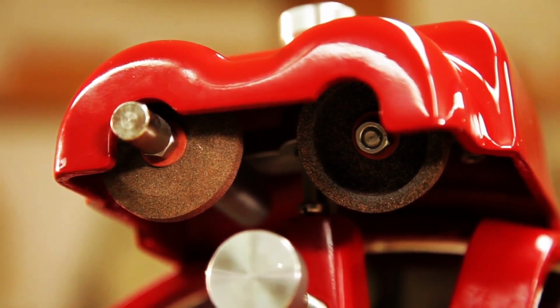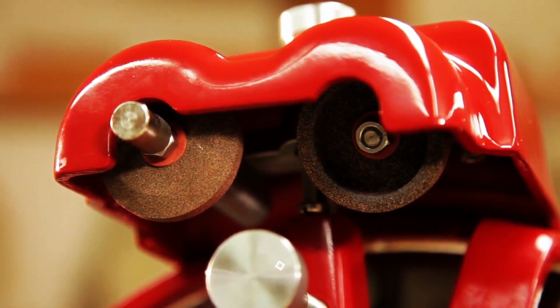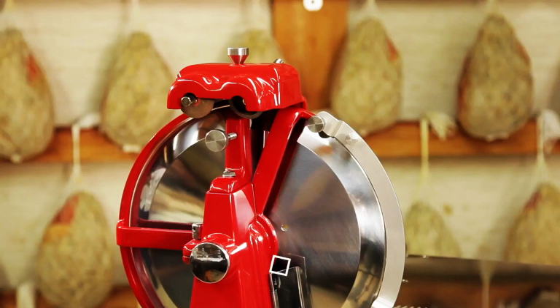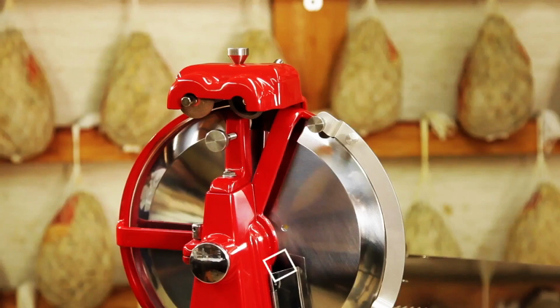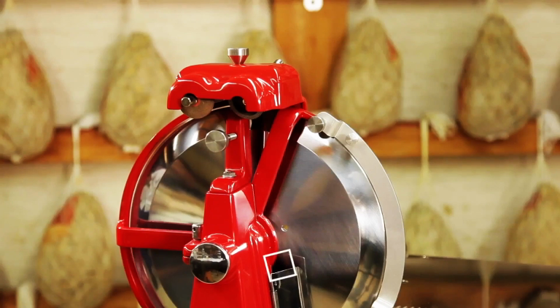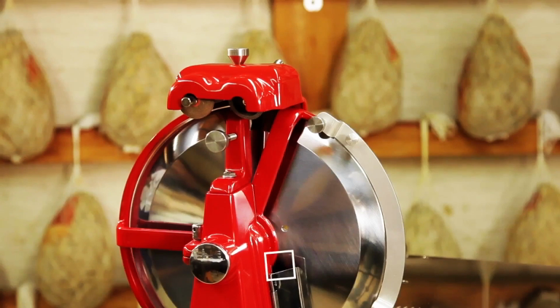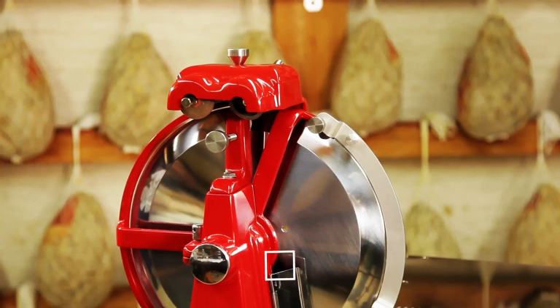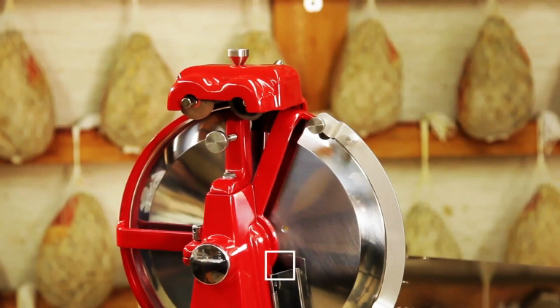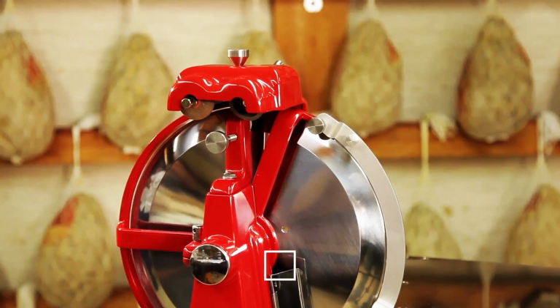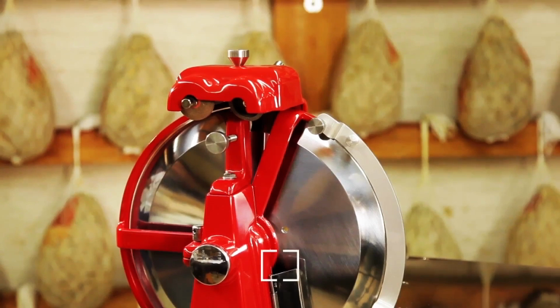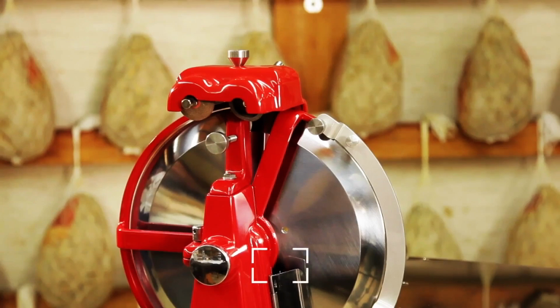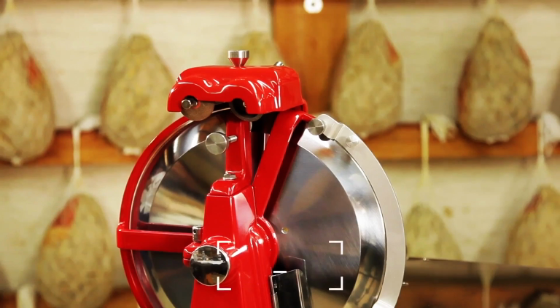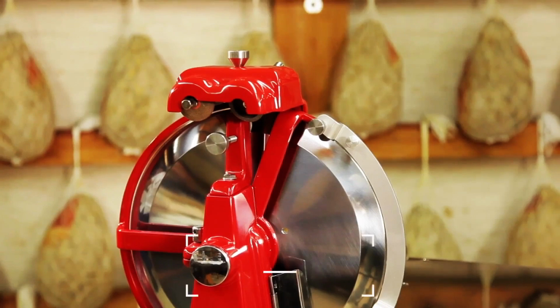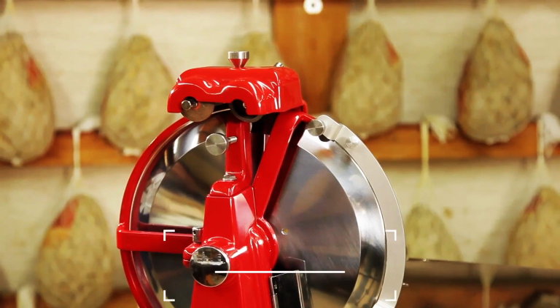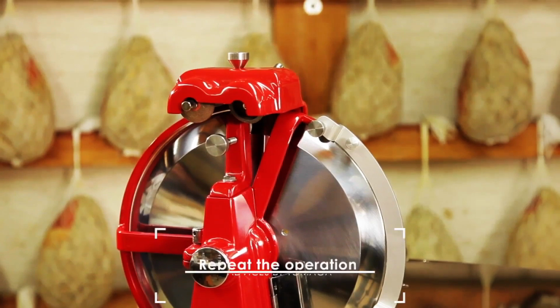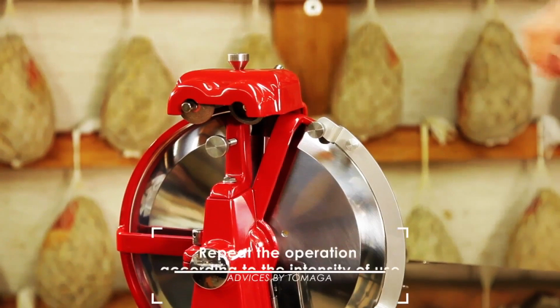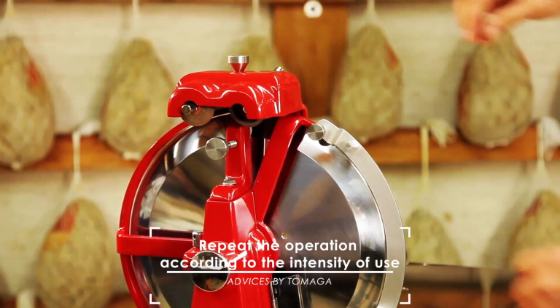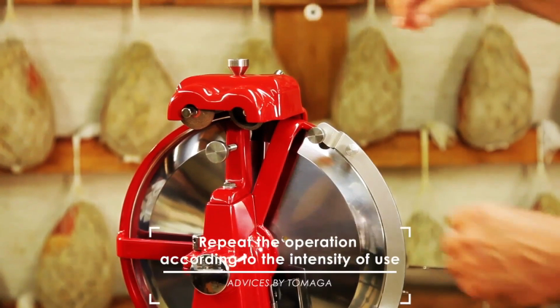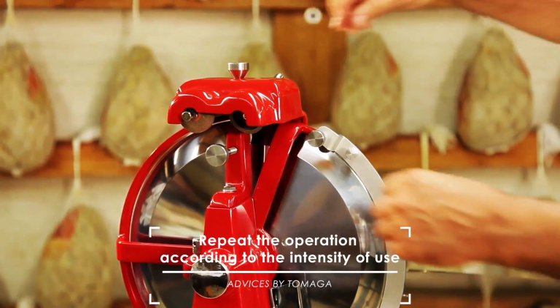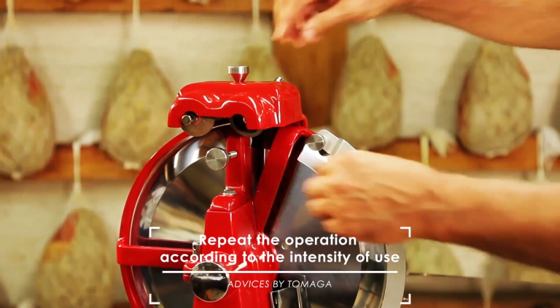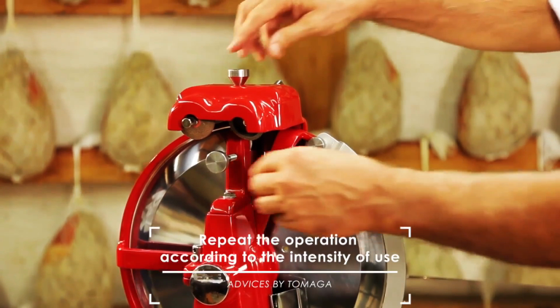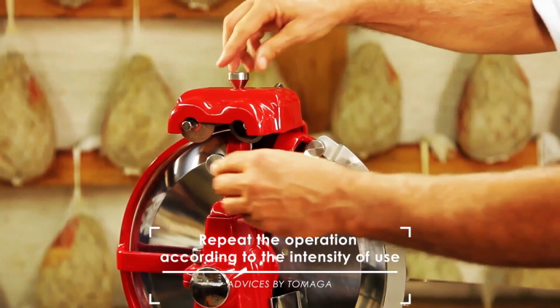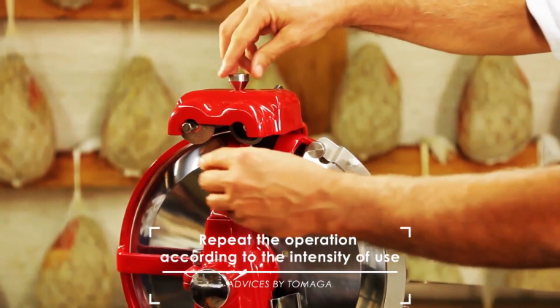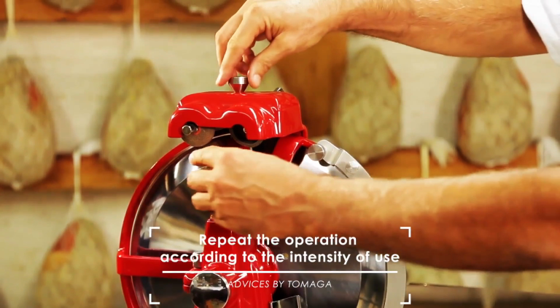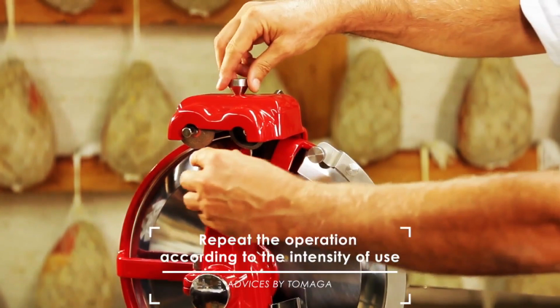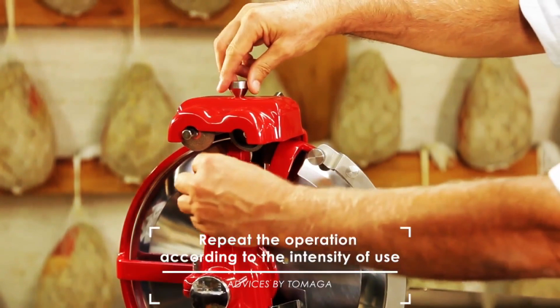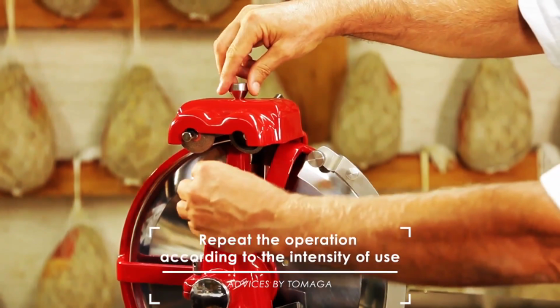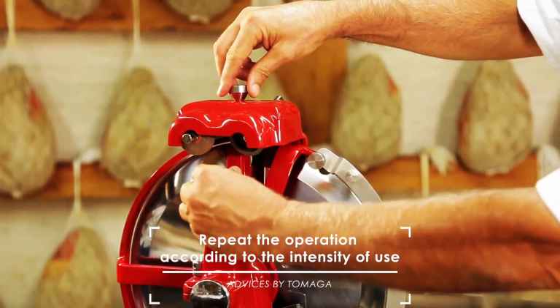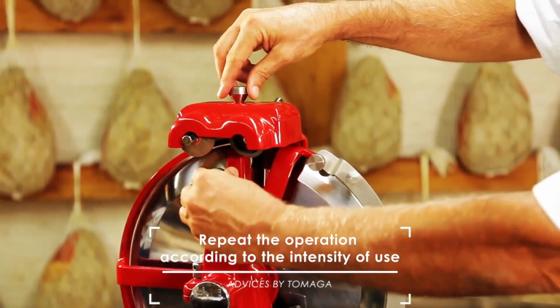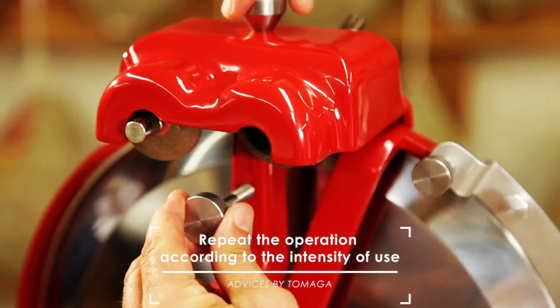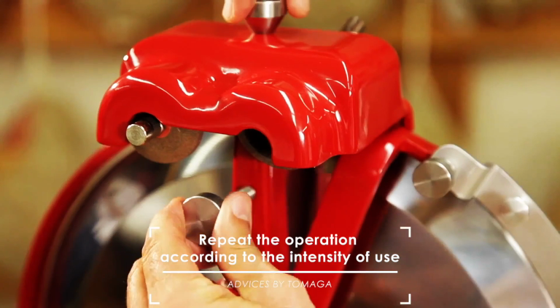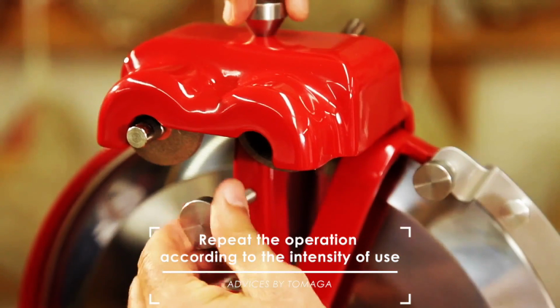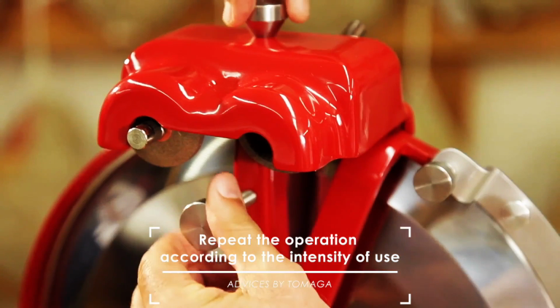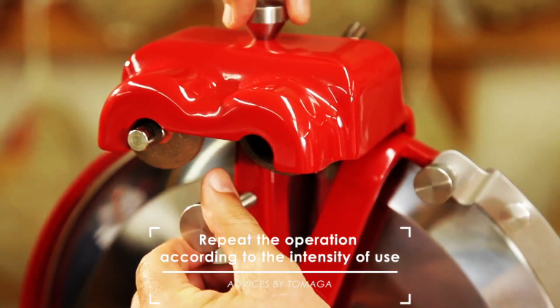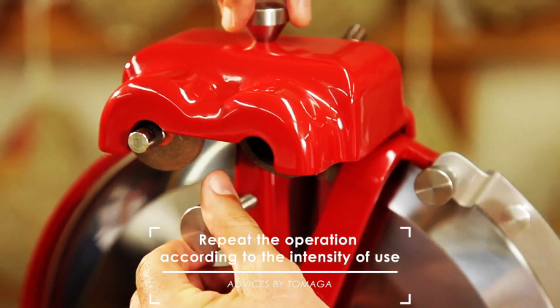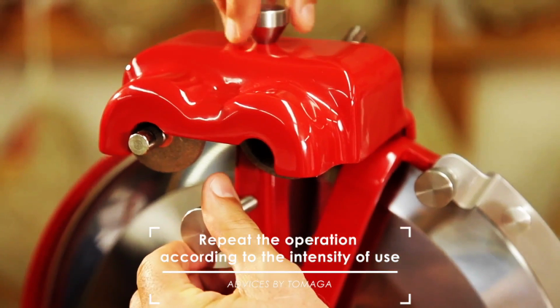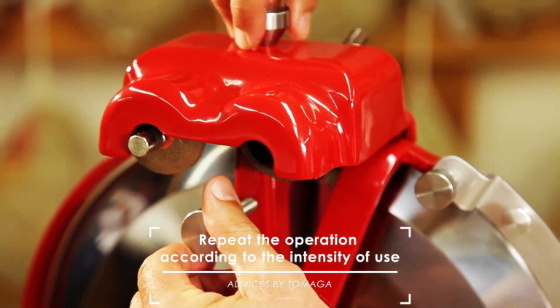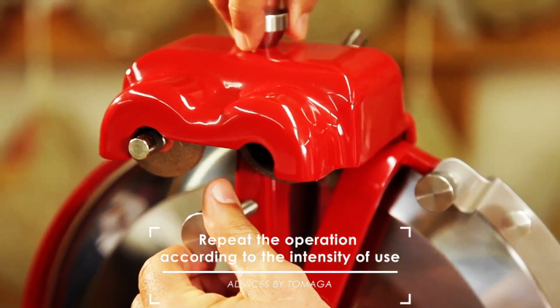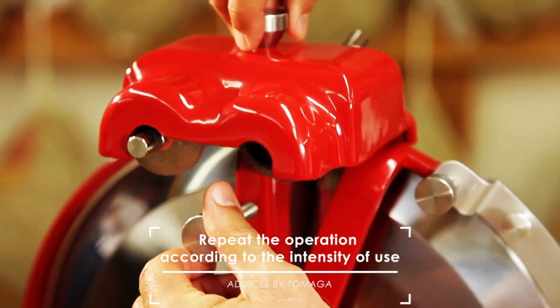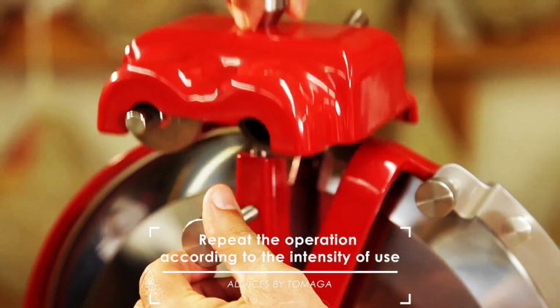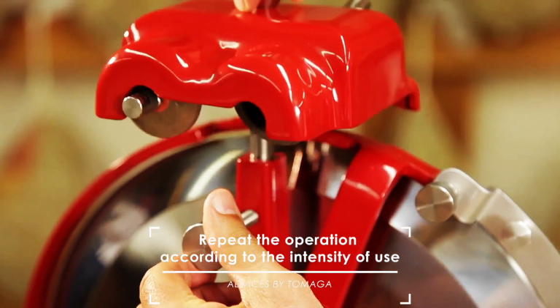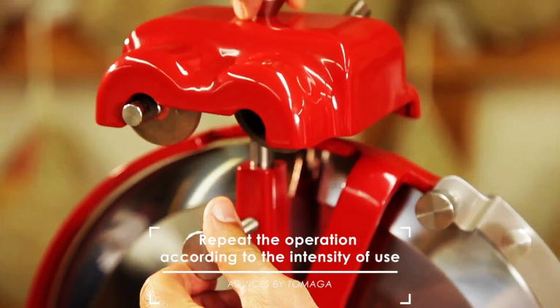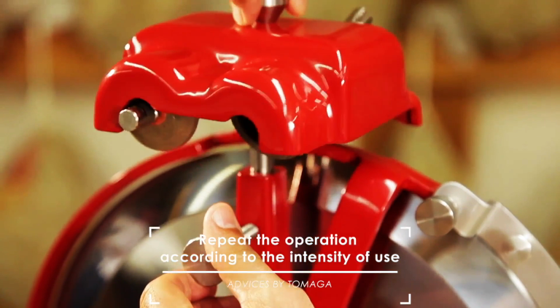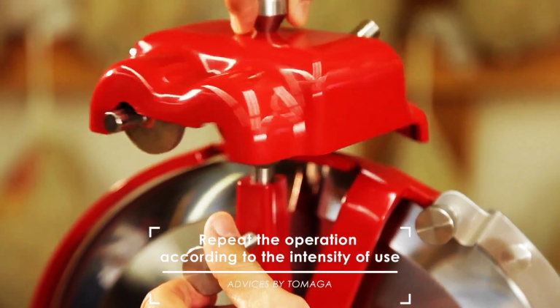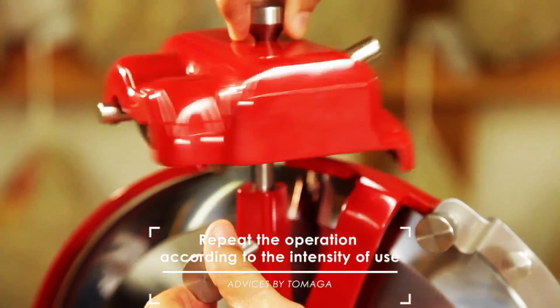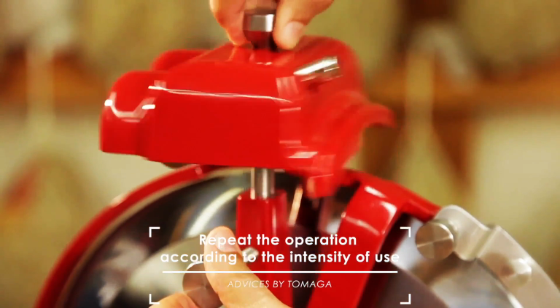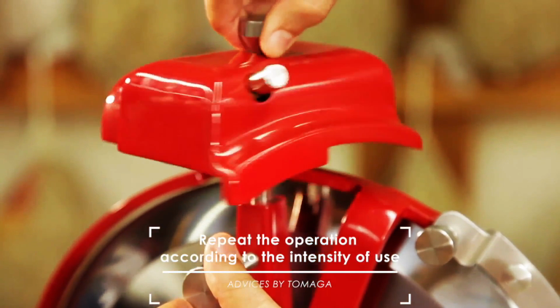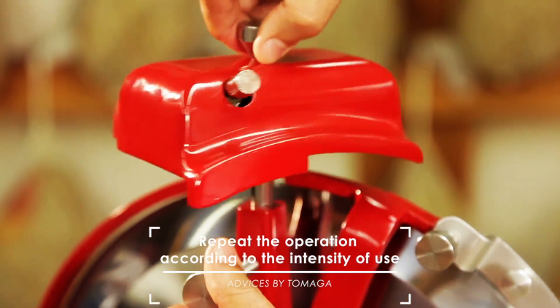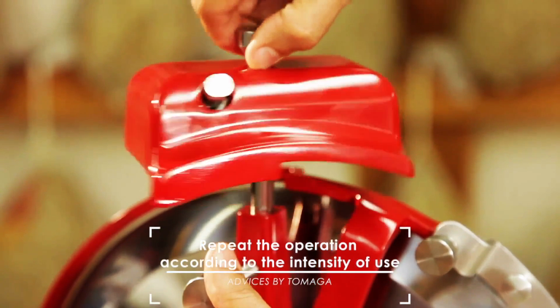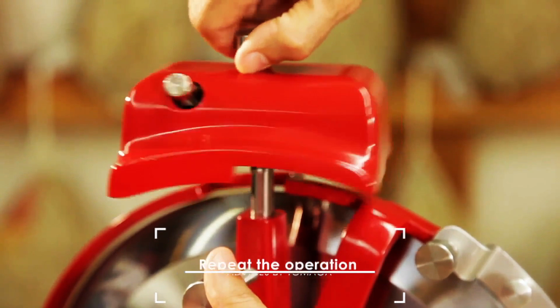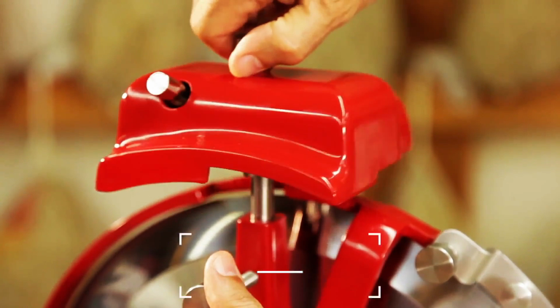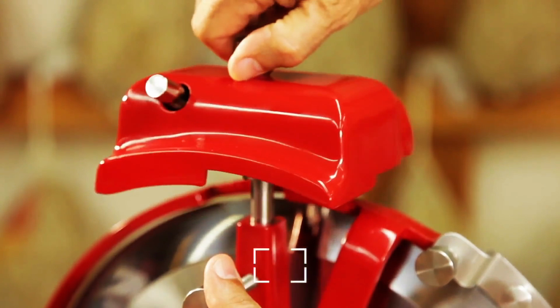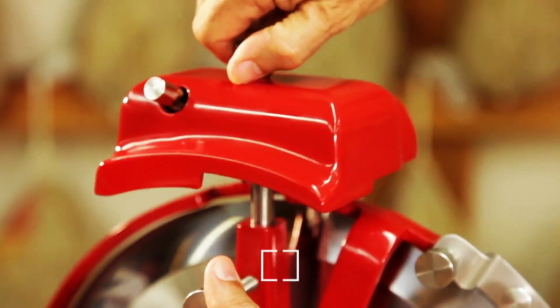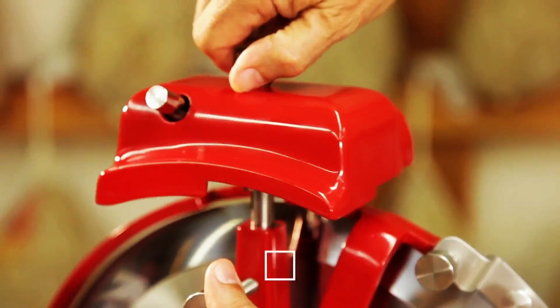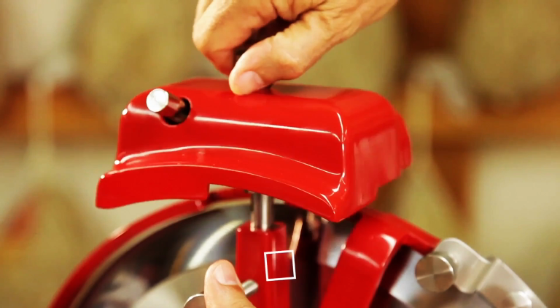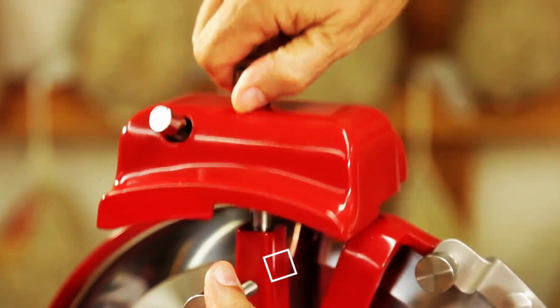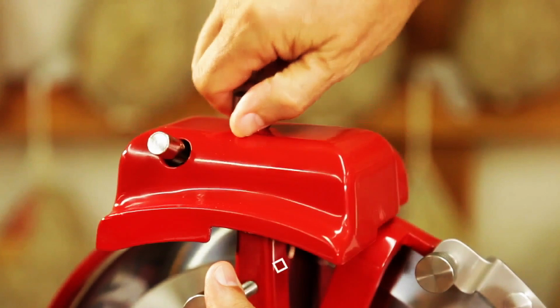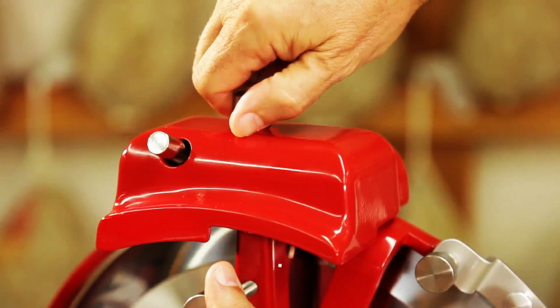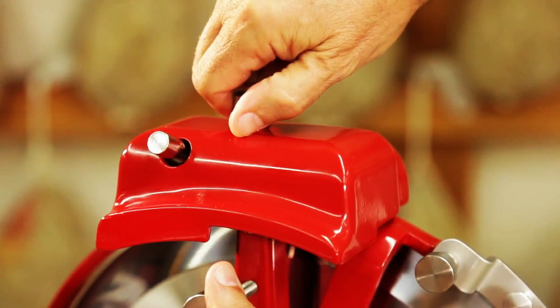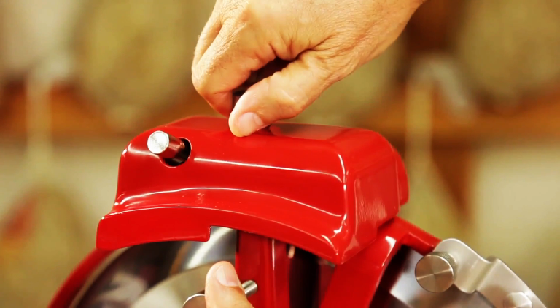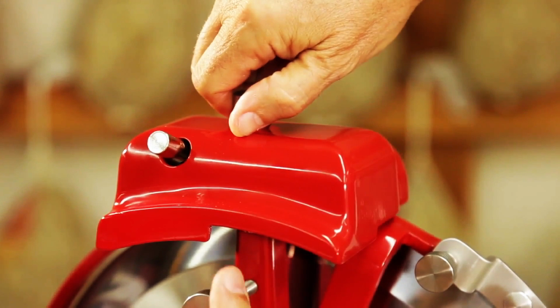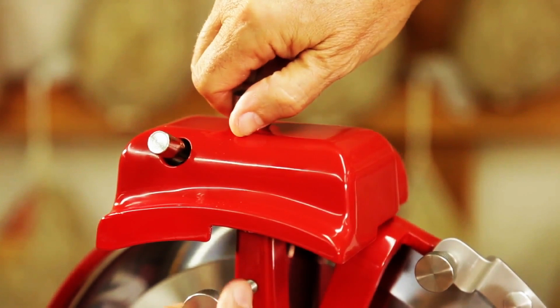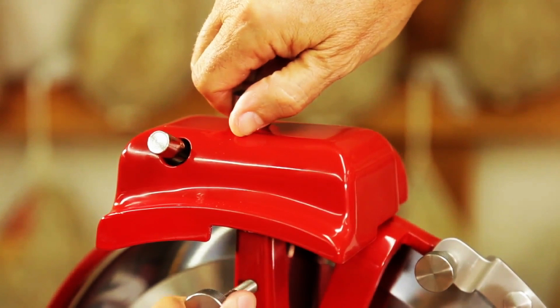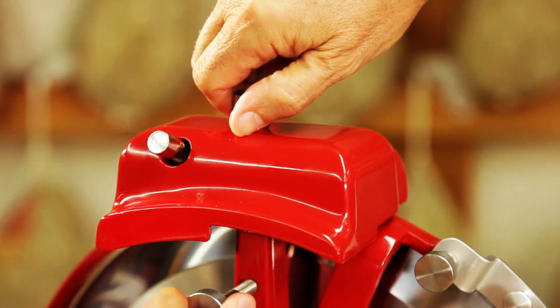Loosen the screw located on the side. Lift and turn the cover 180 degrees. Lower it and lock it again.